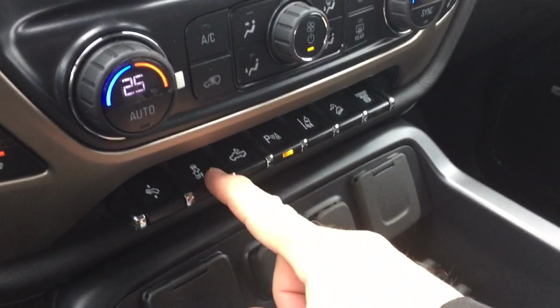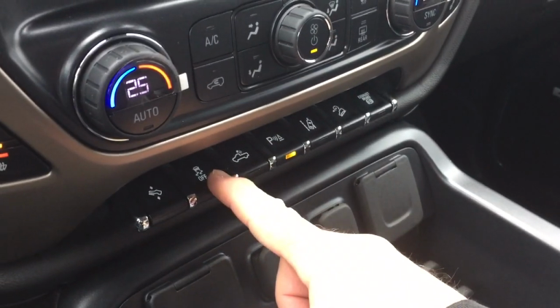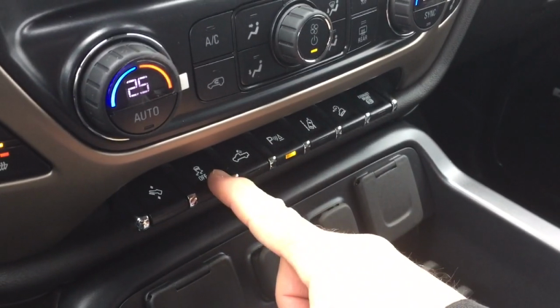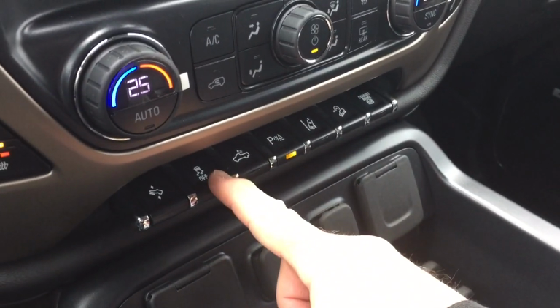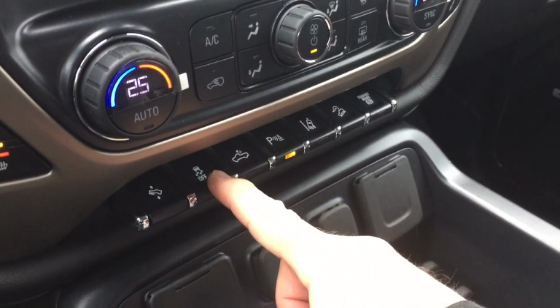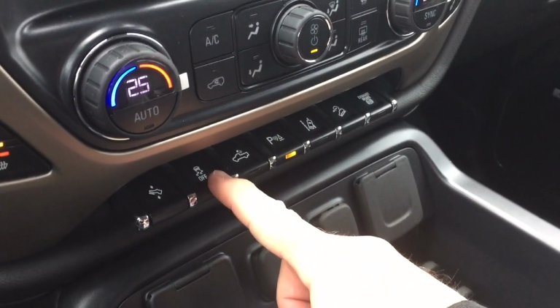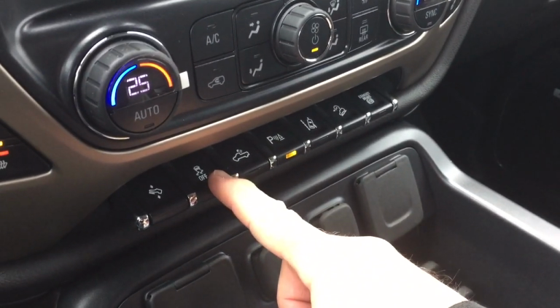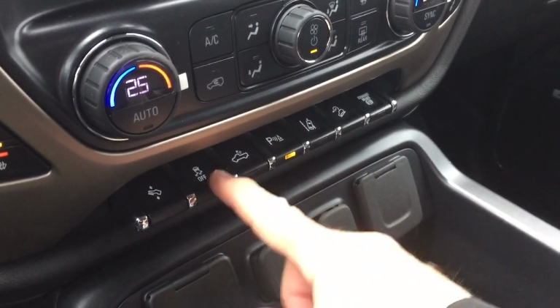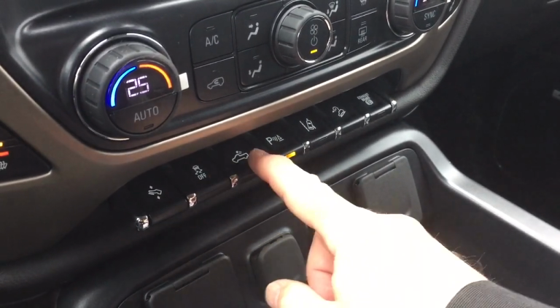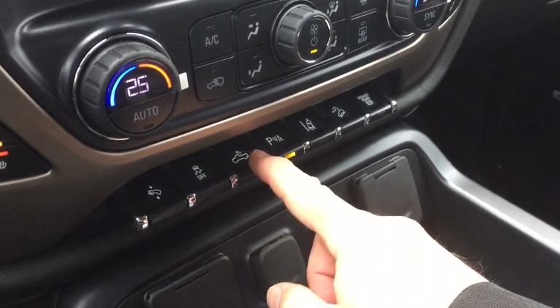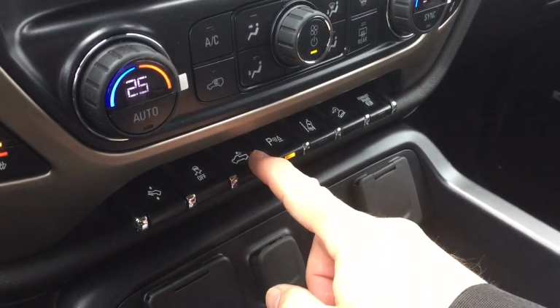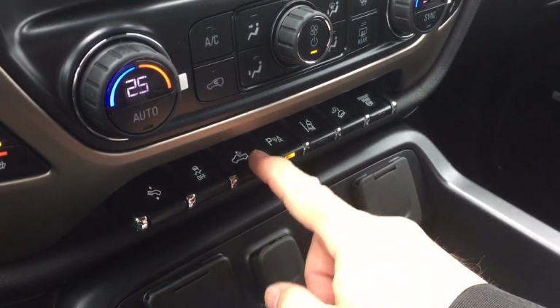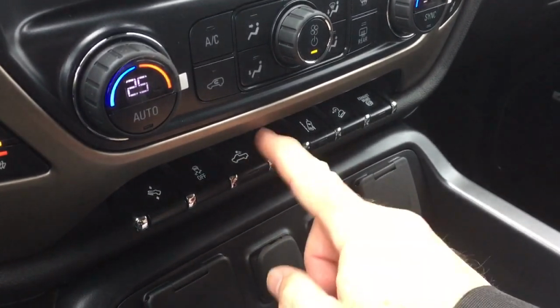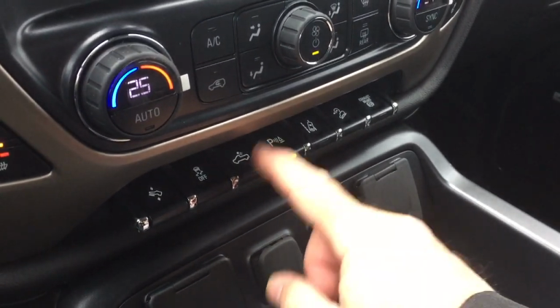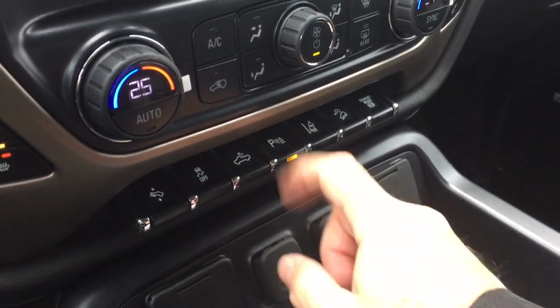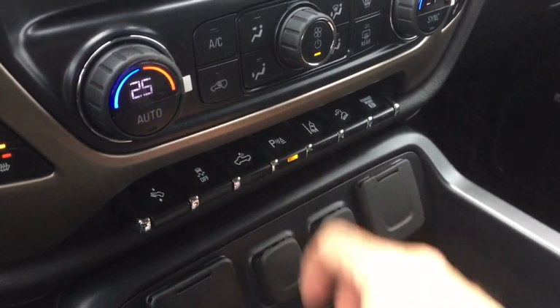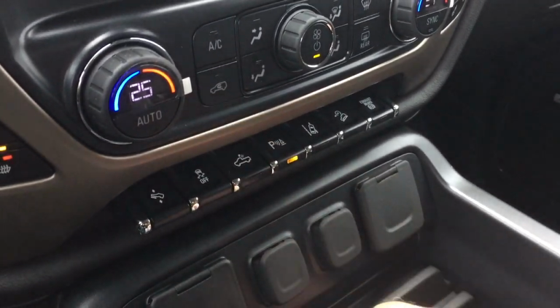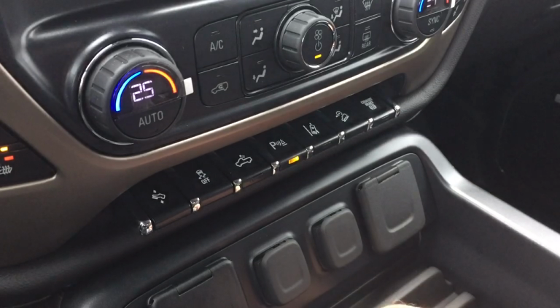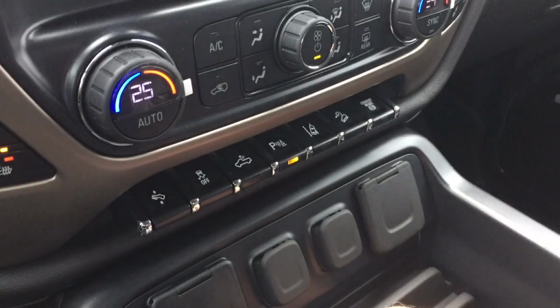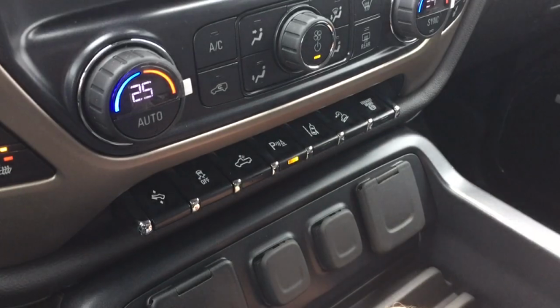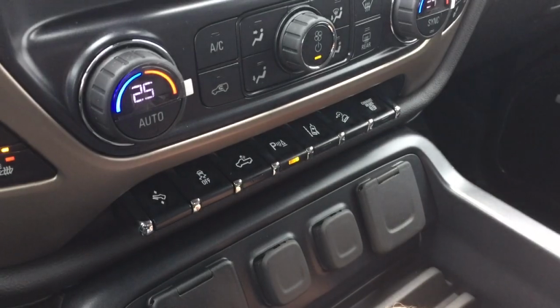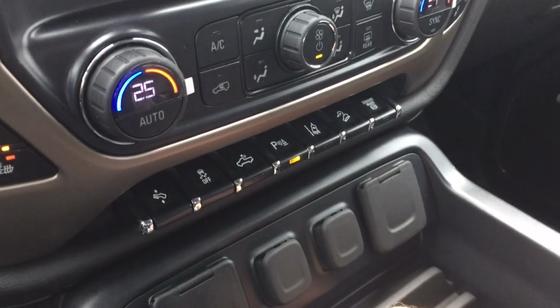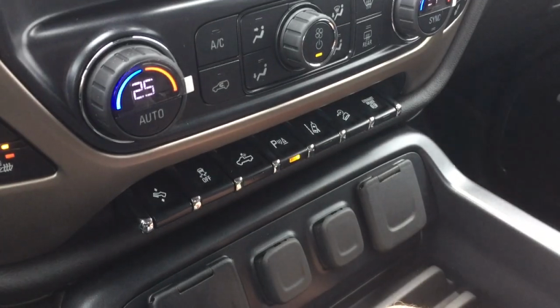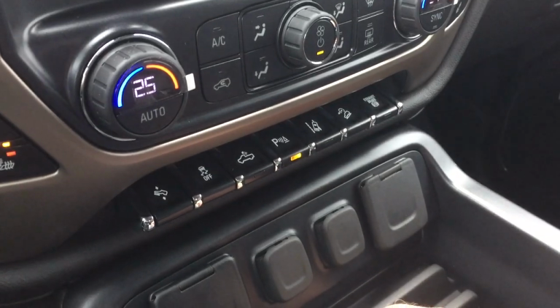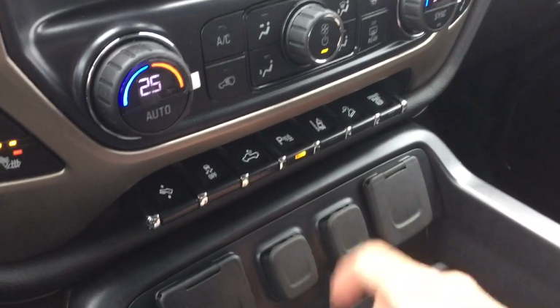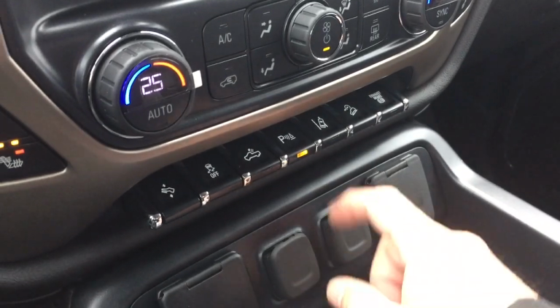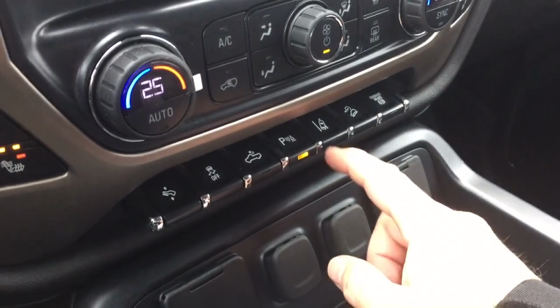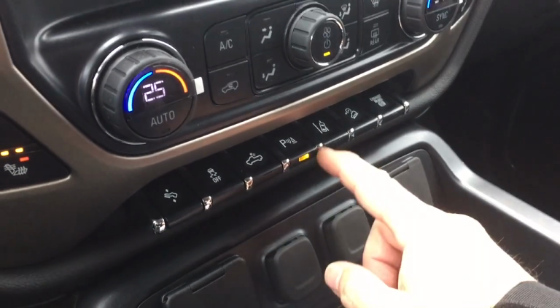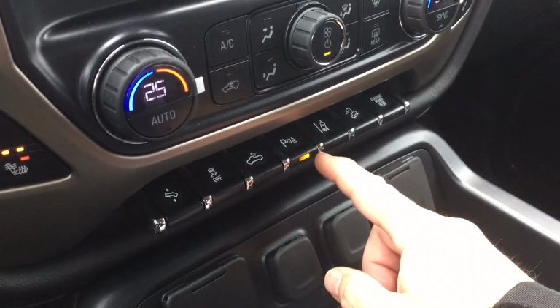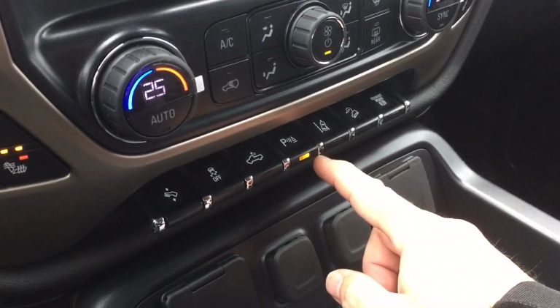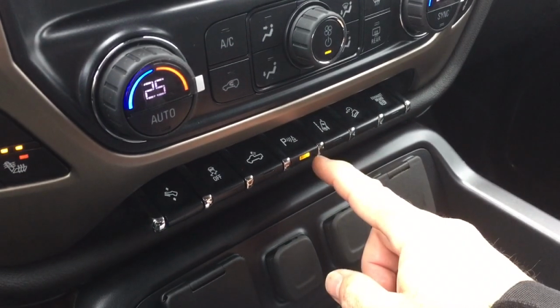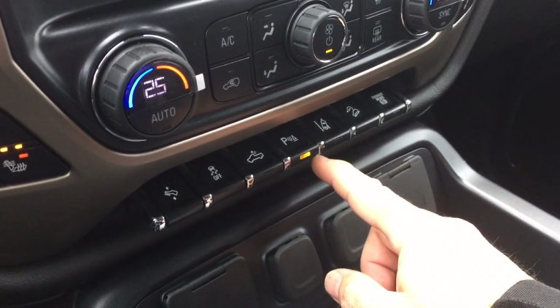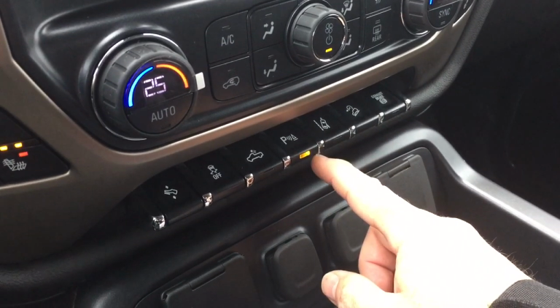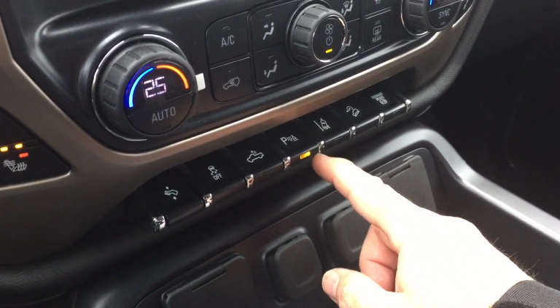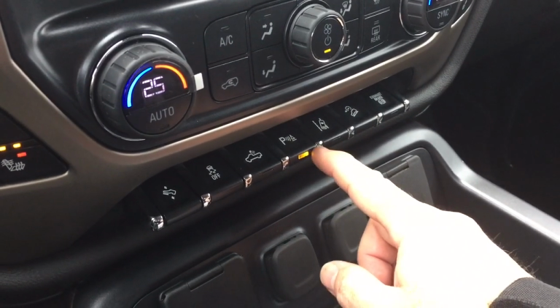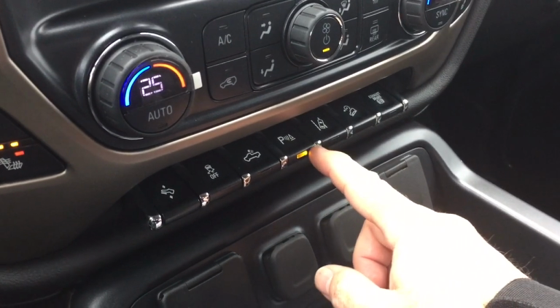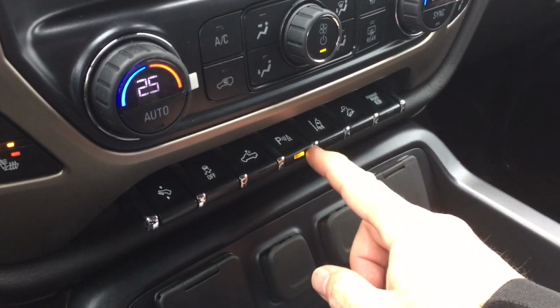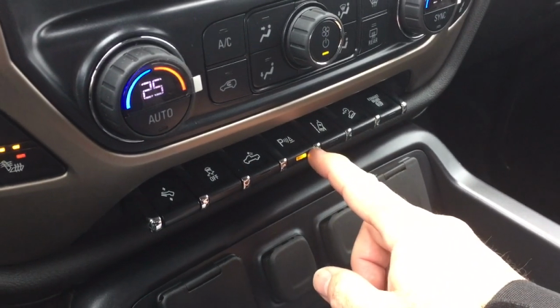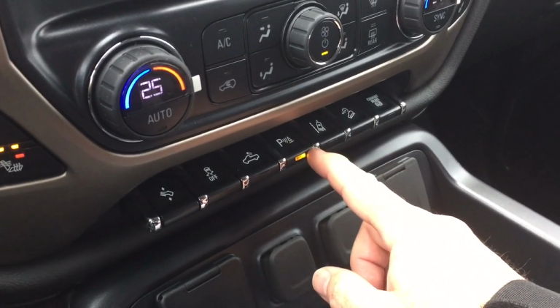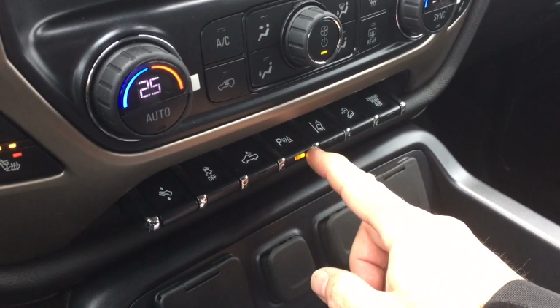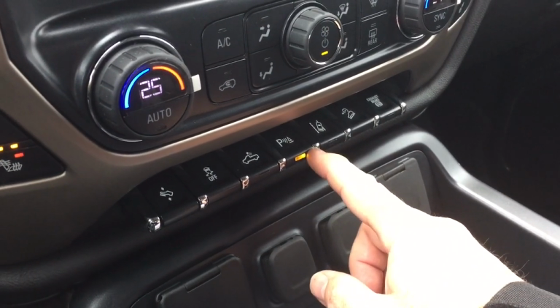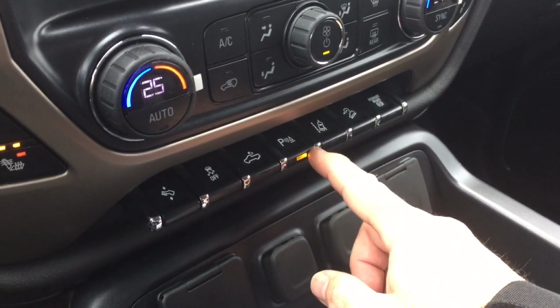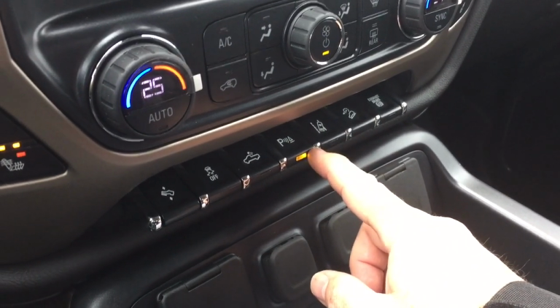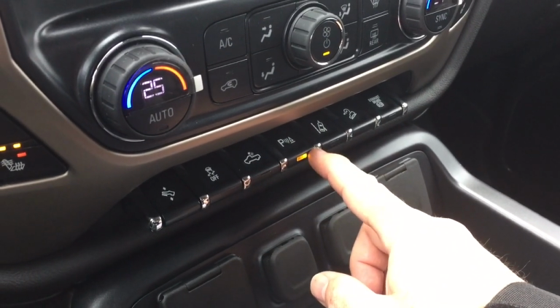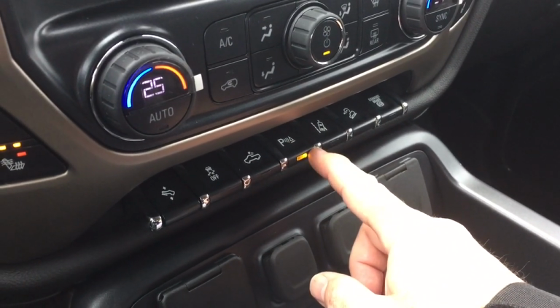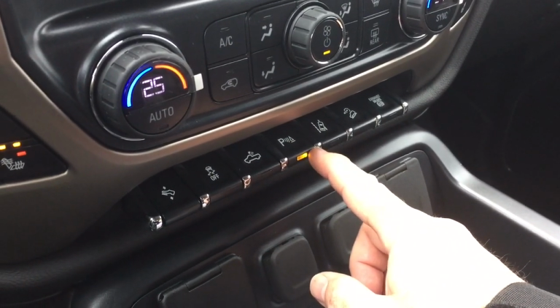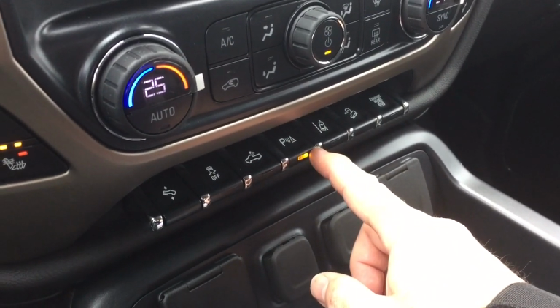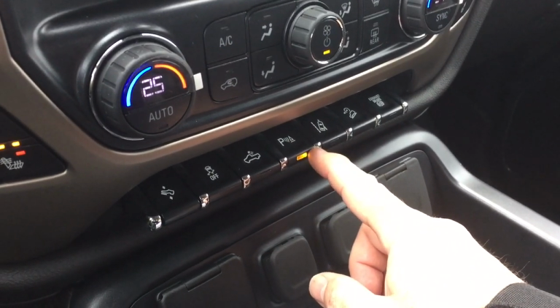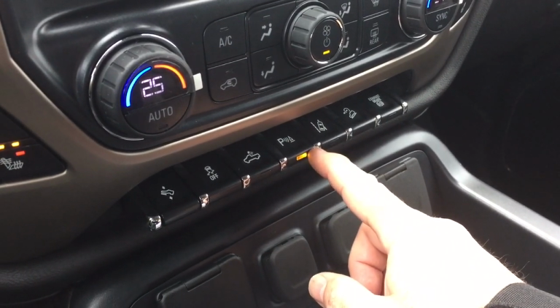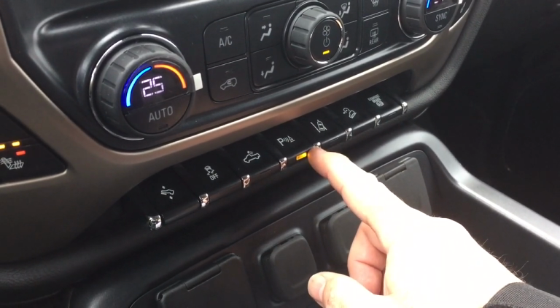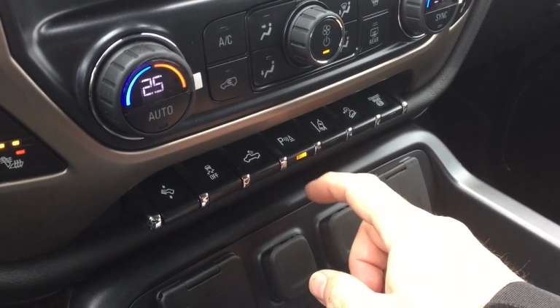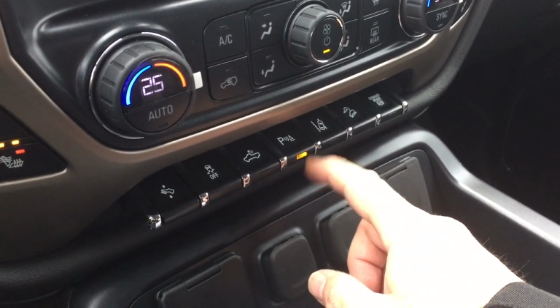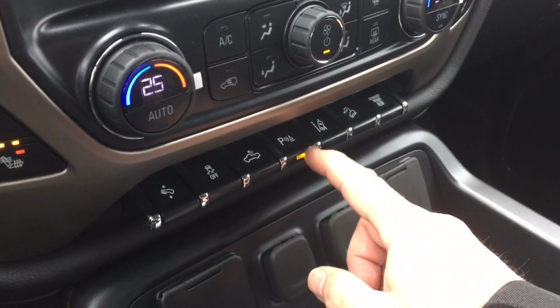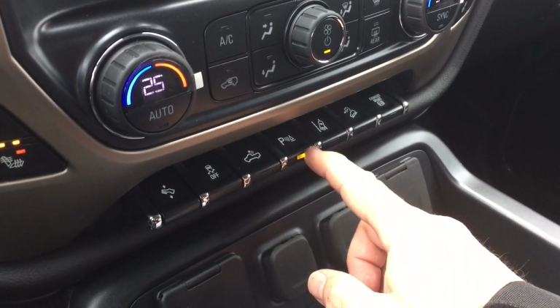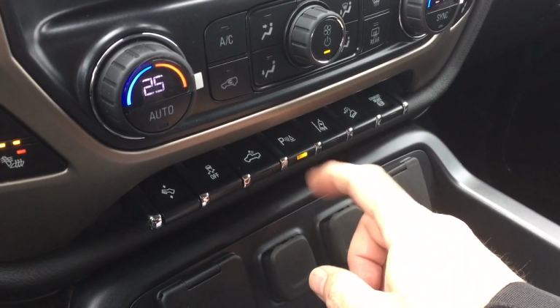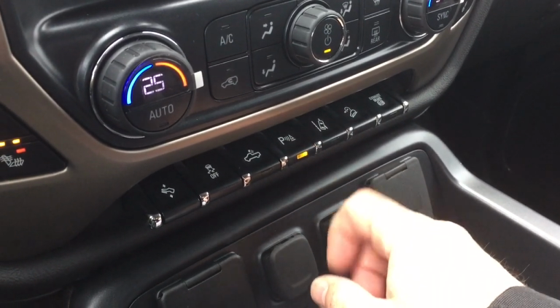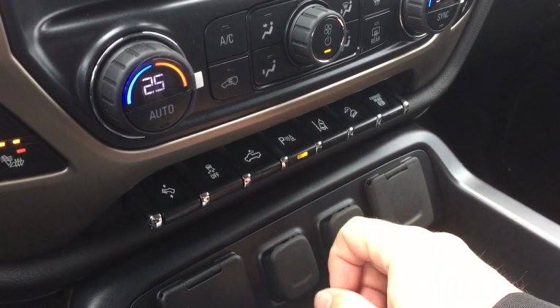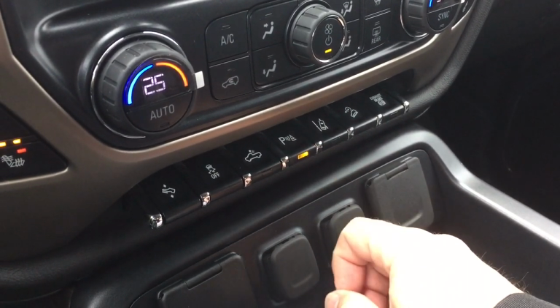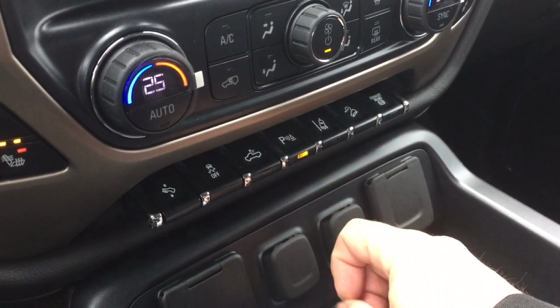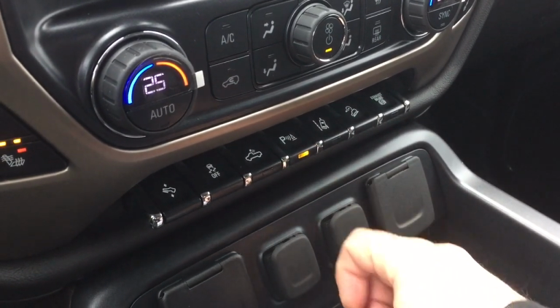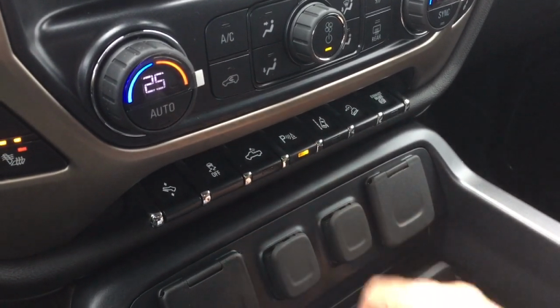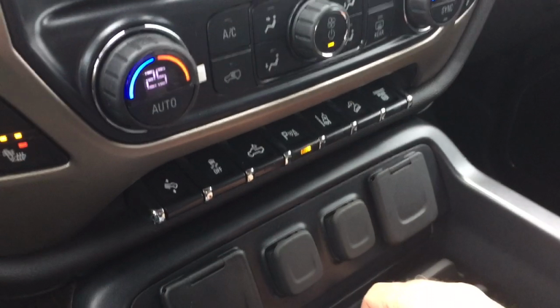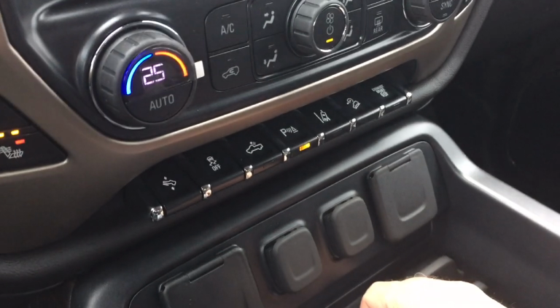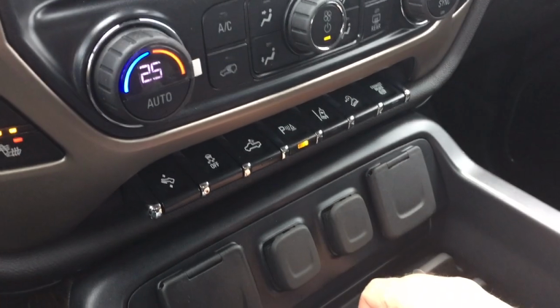Traction control, your cargo lamps, and the parking sensors, both front and rear in this truck — you can turn them on and off right there.